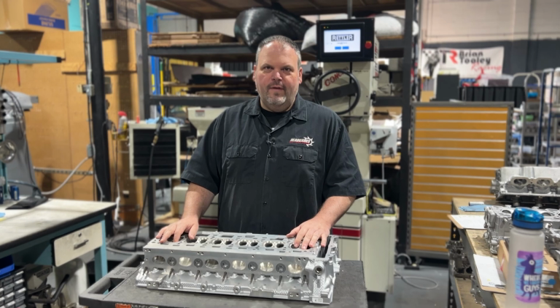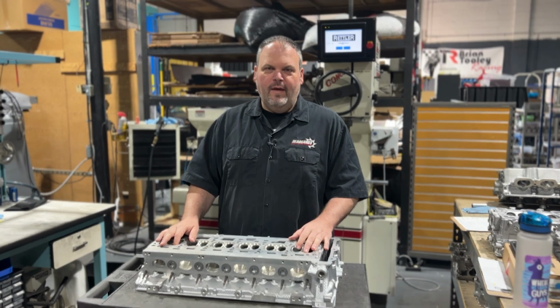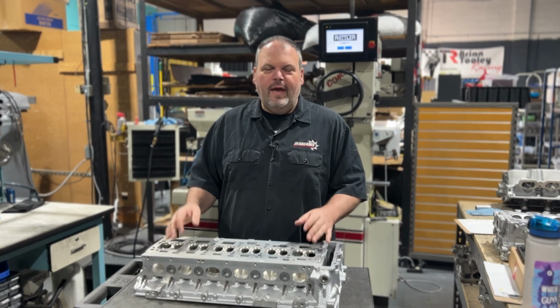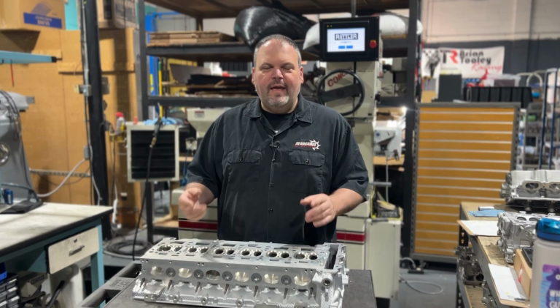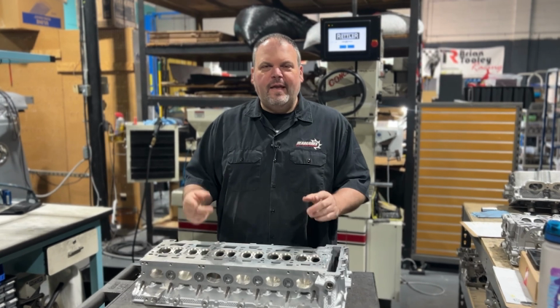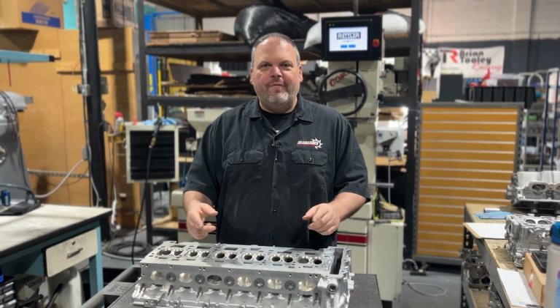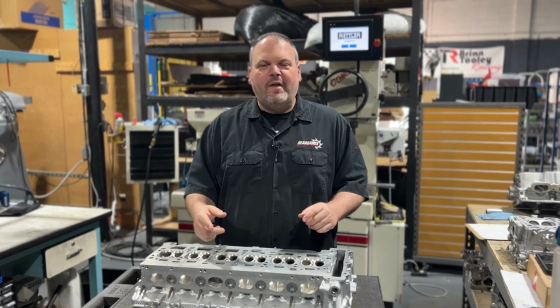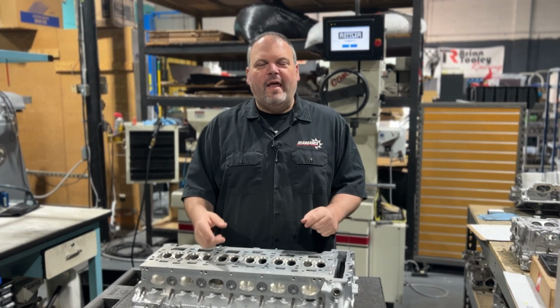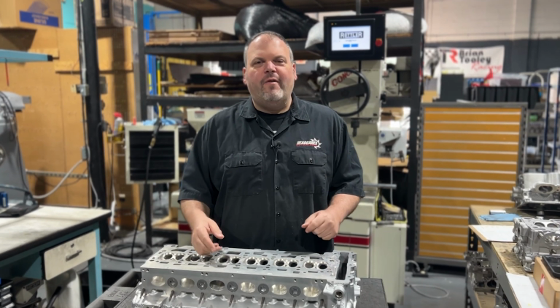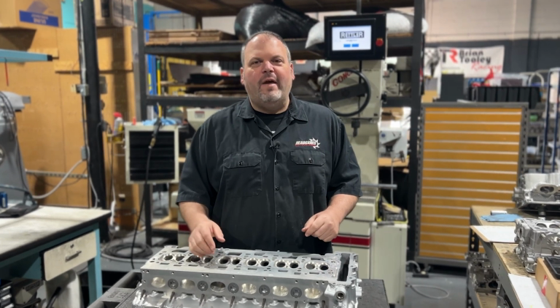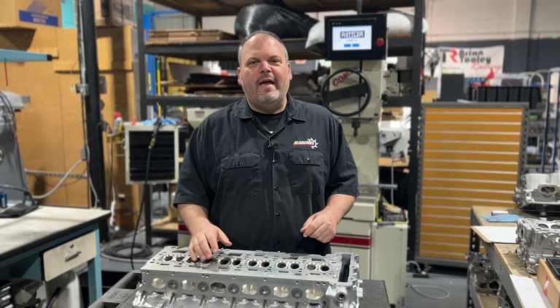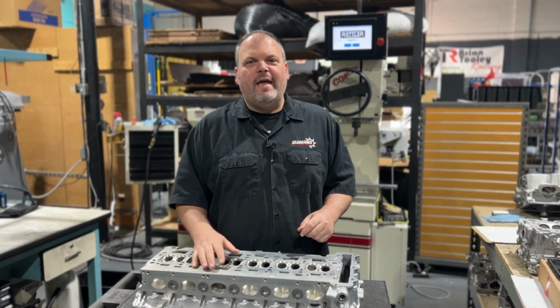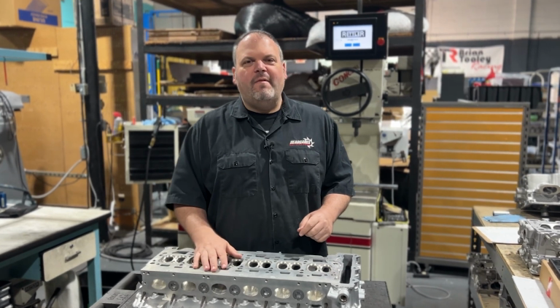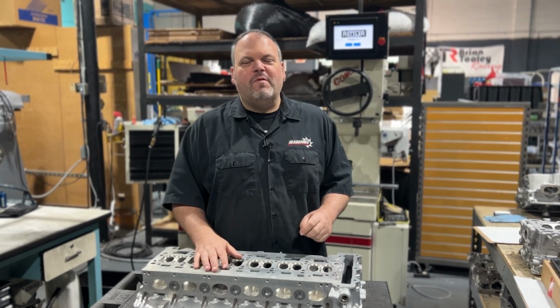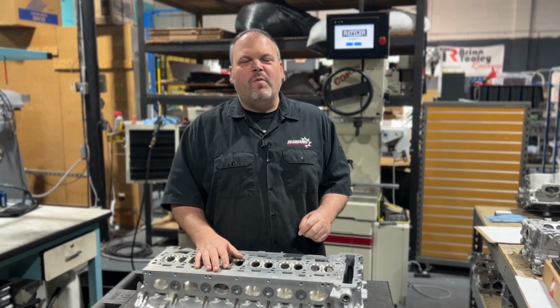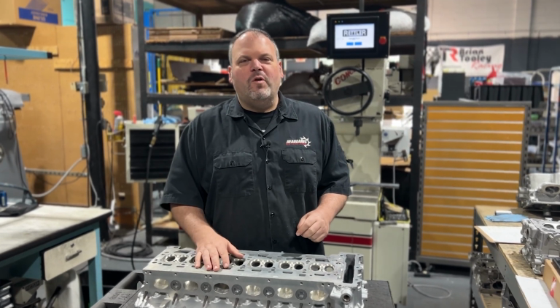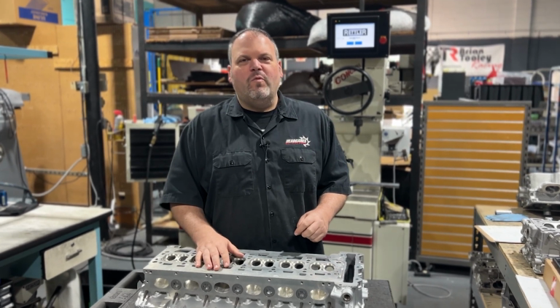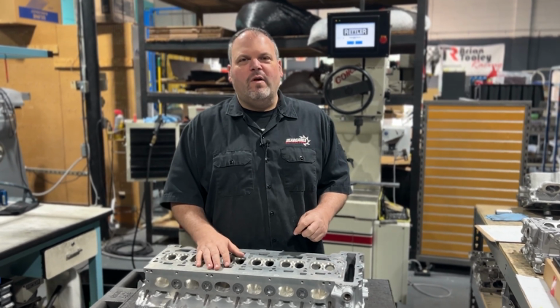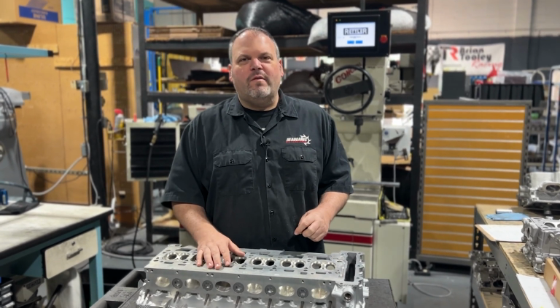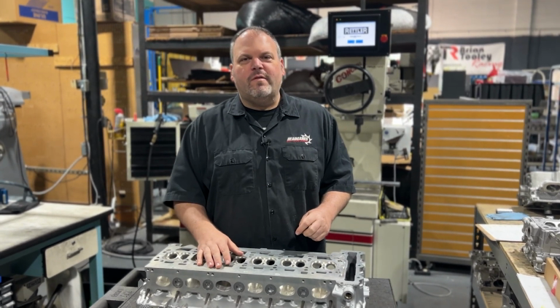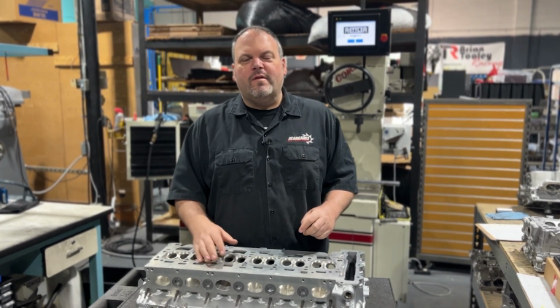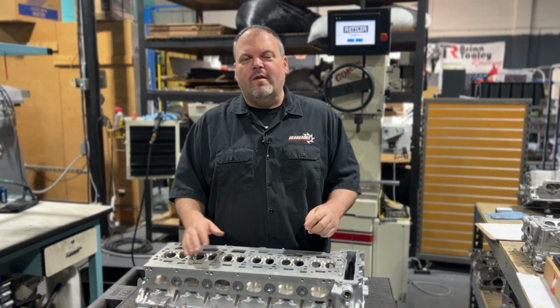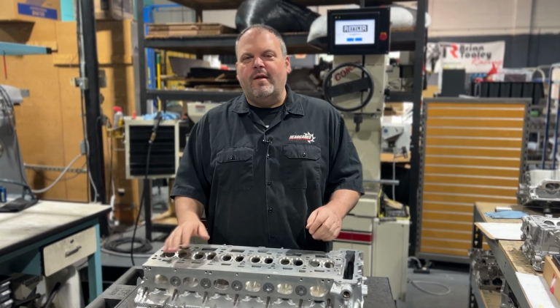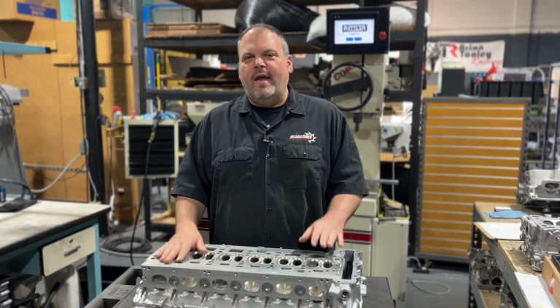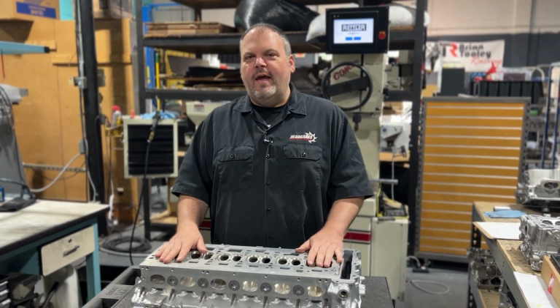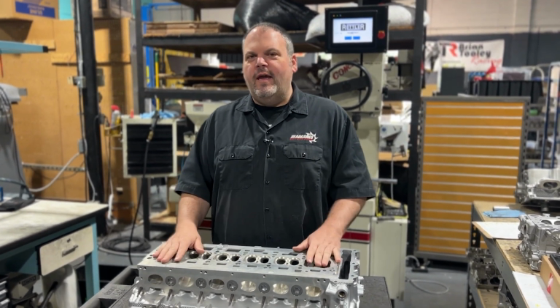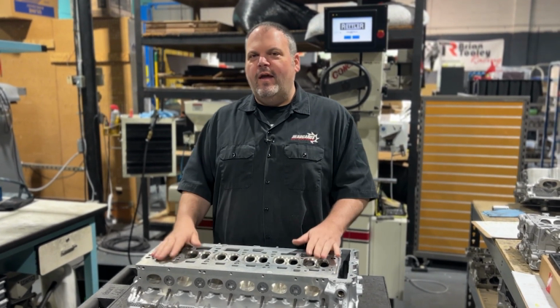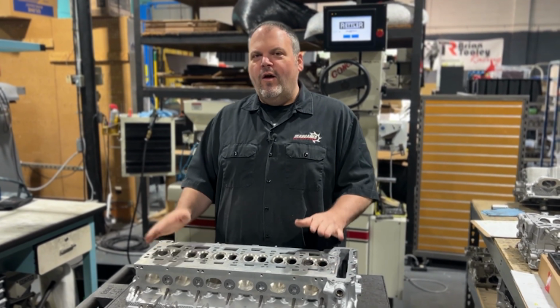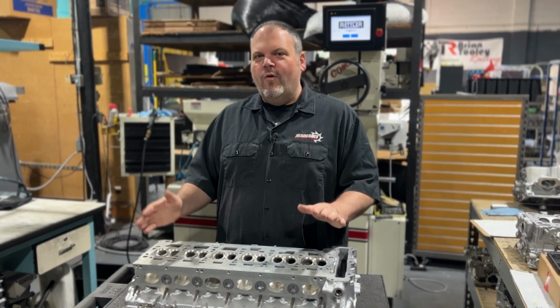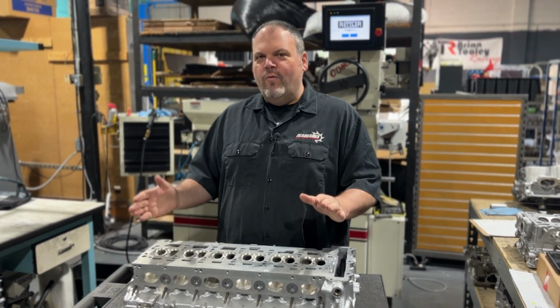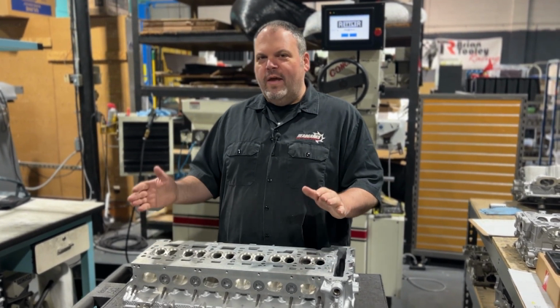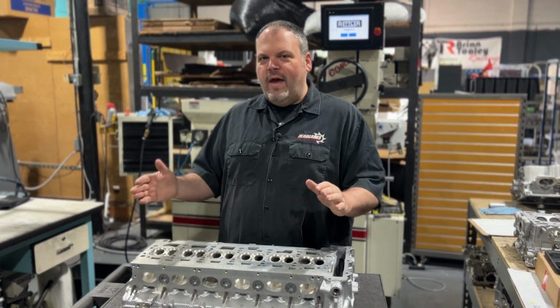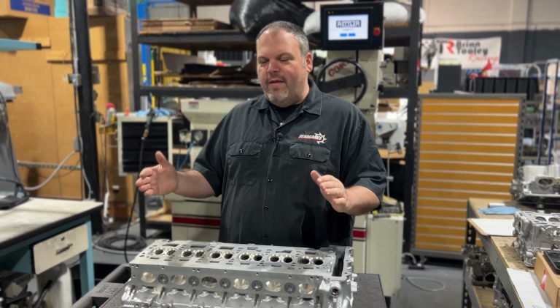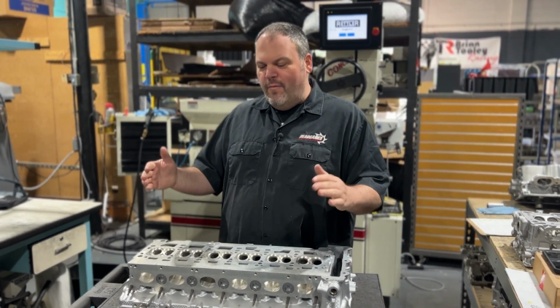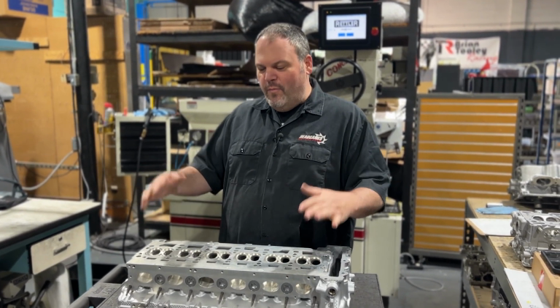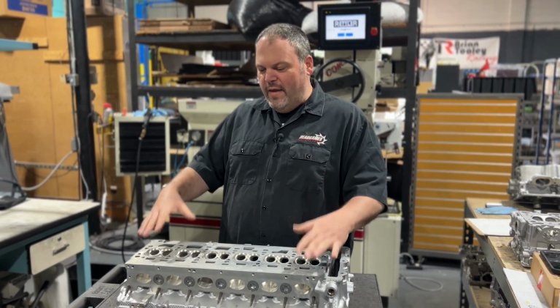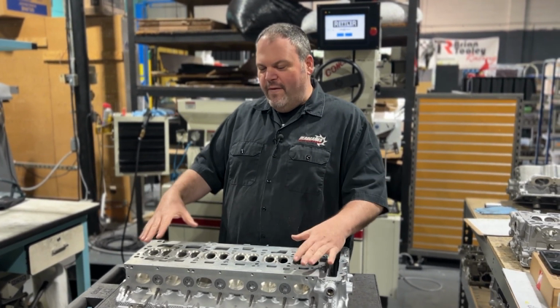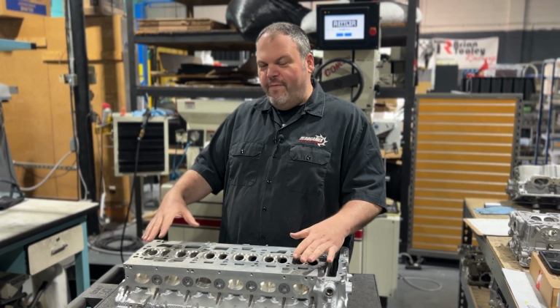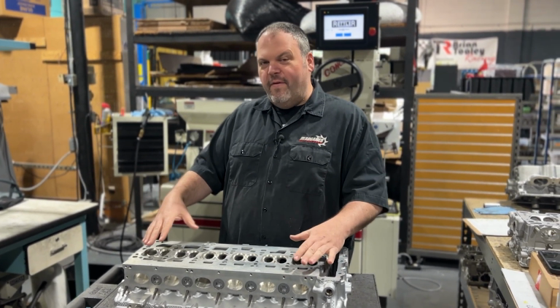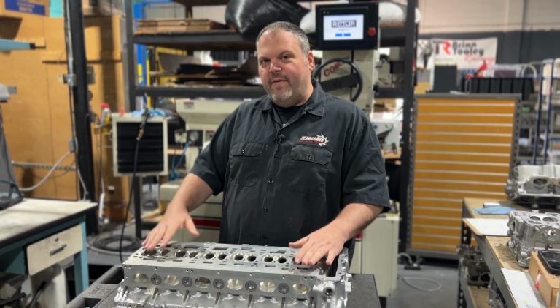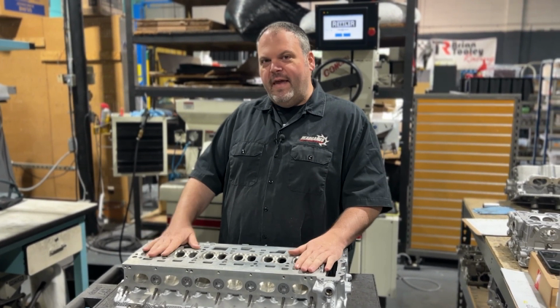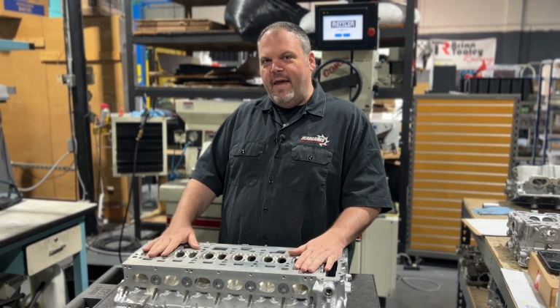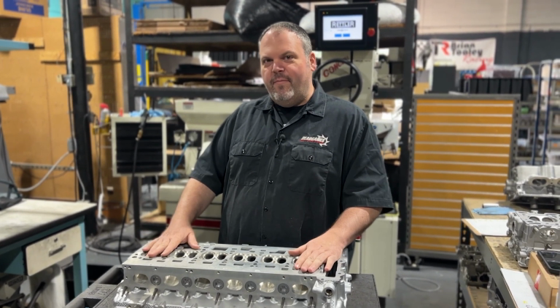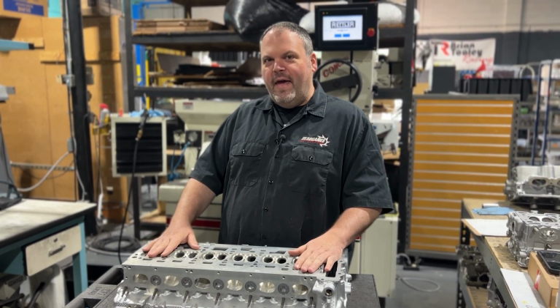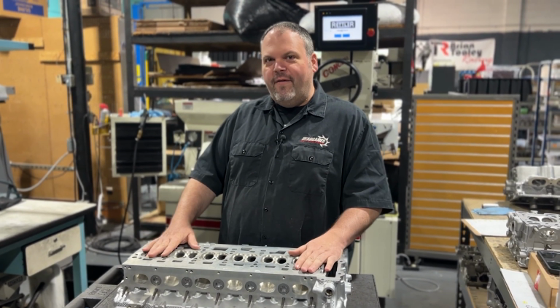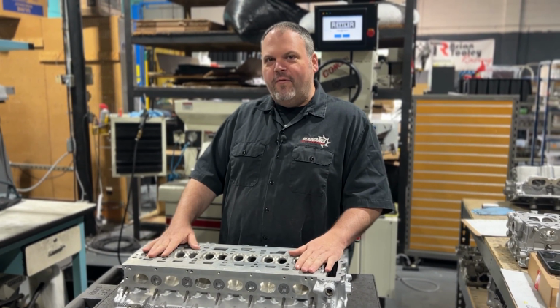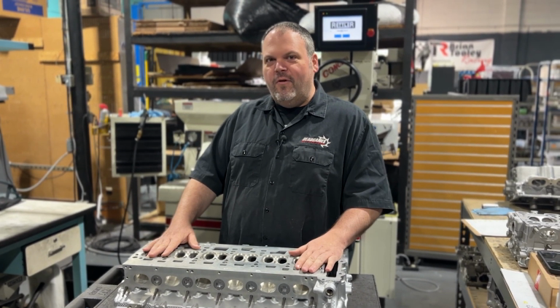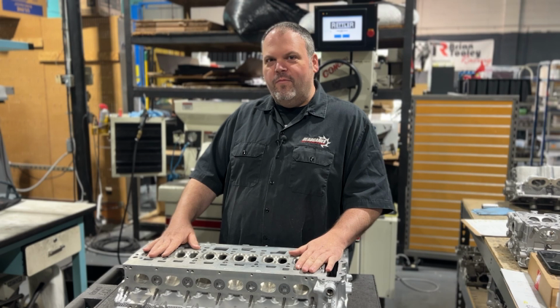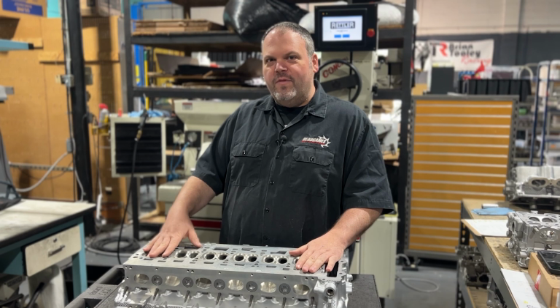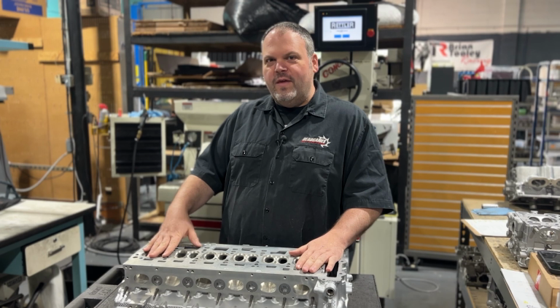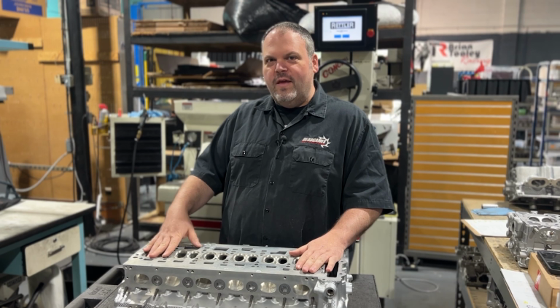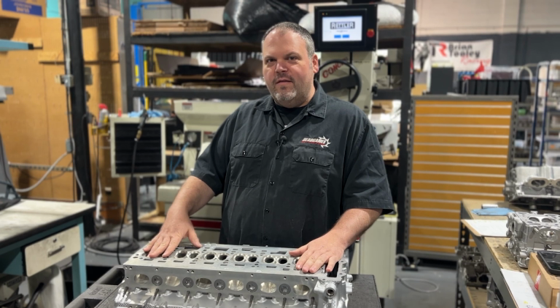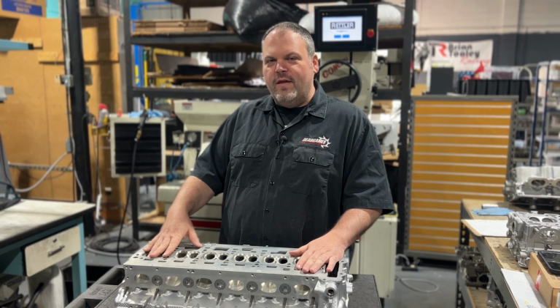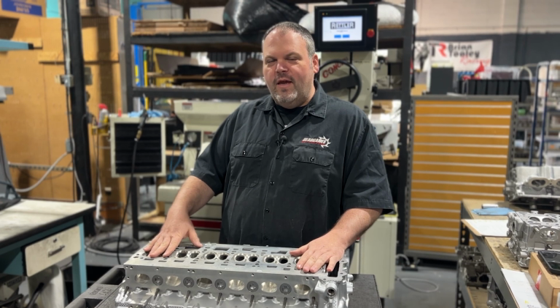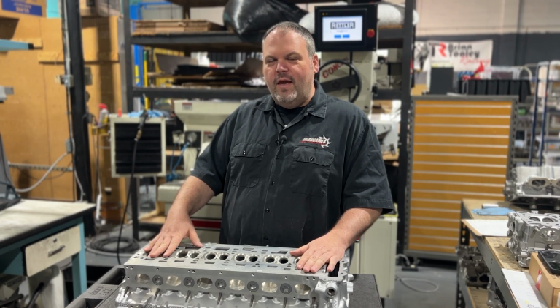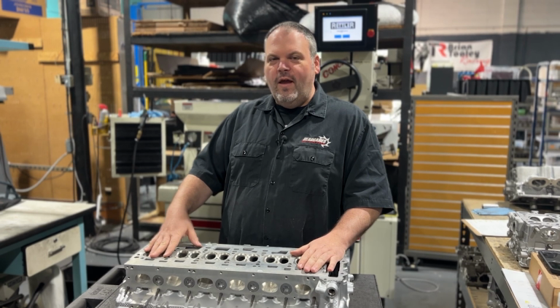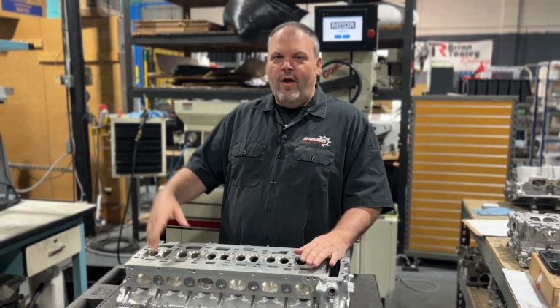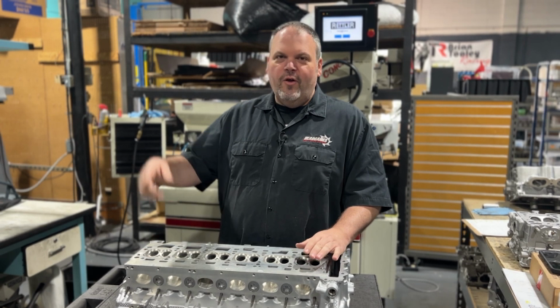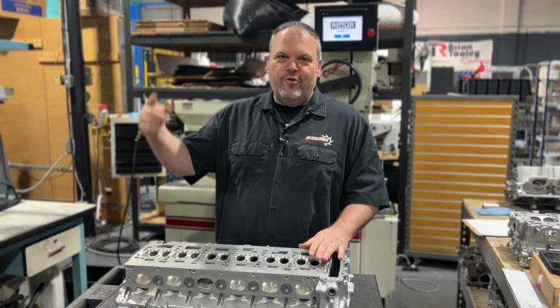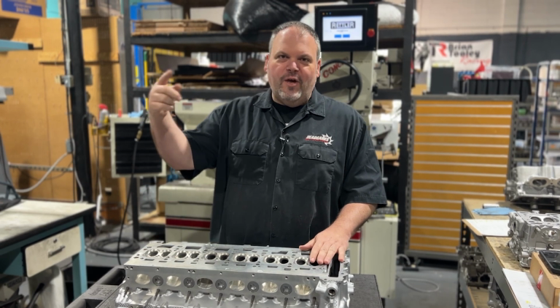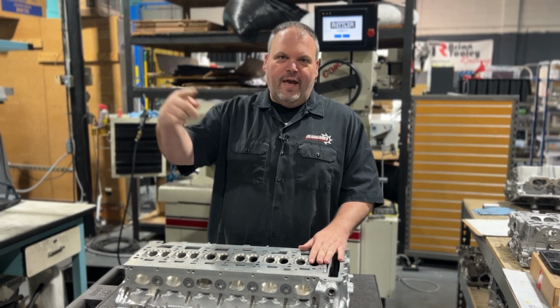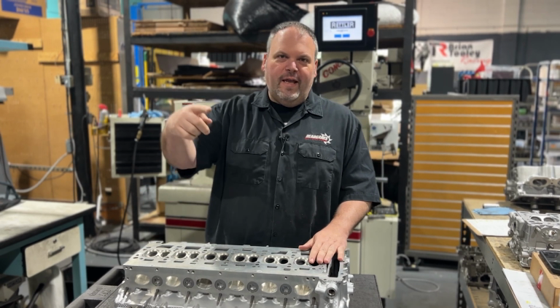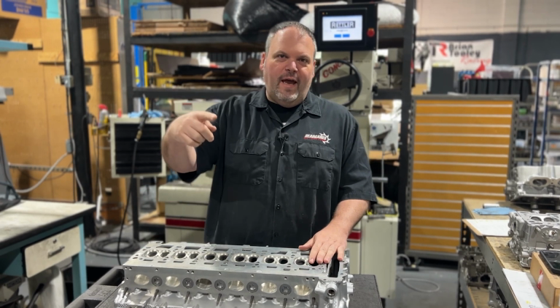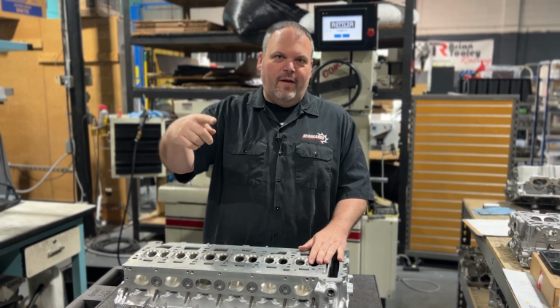Hey, Dave LaCaglia with HeckGames Motorworks. Today, we got the B58 back from CNC. Check it out.